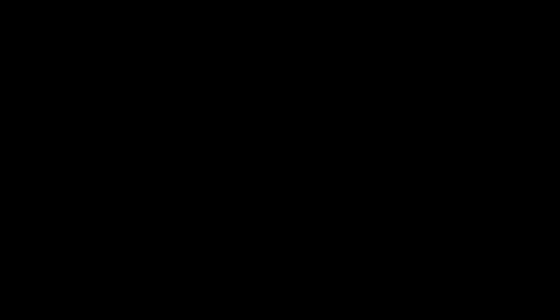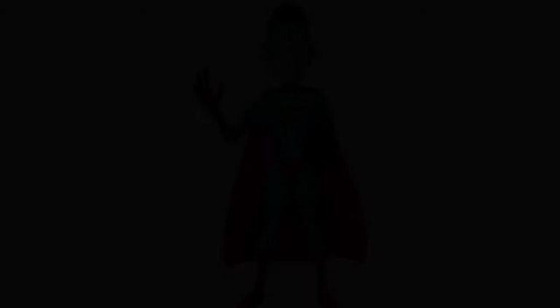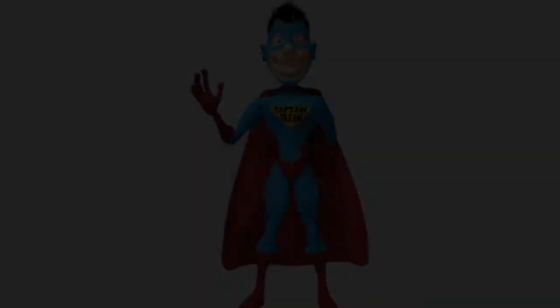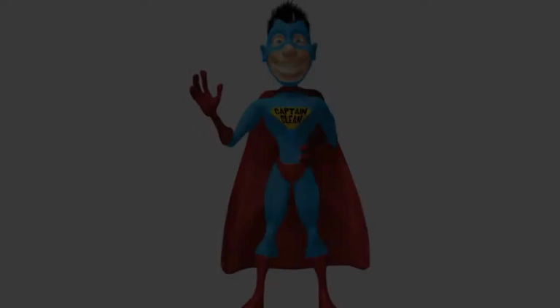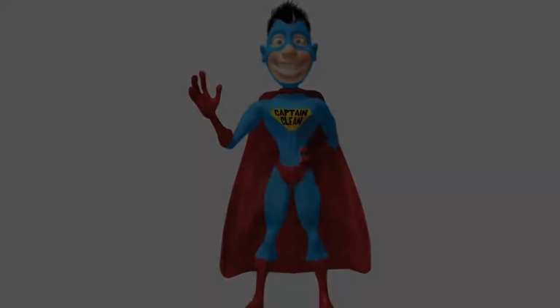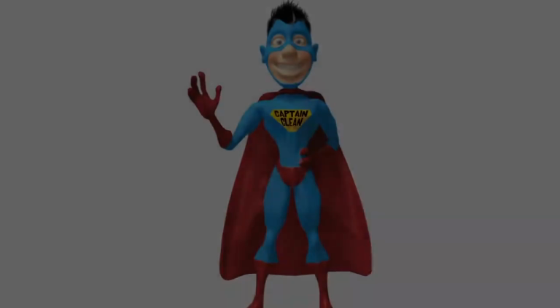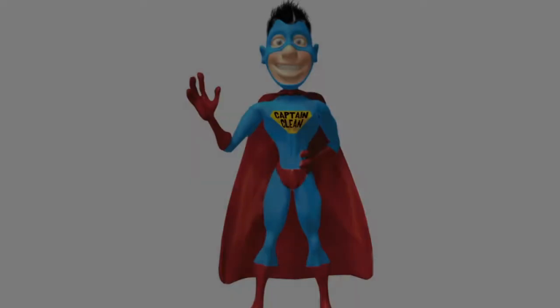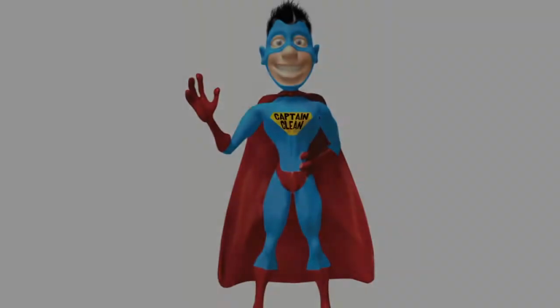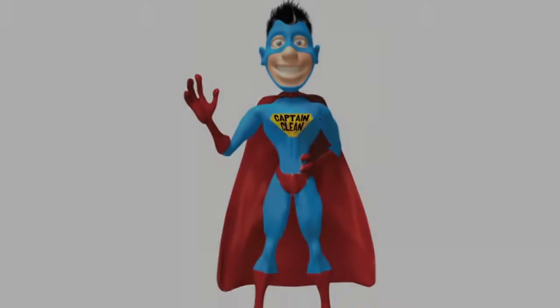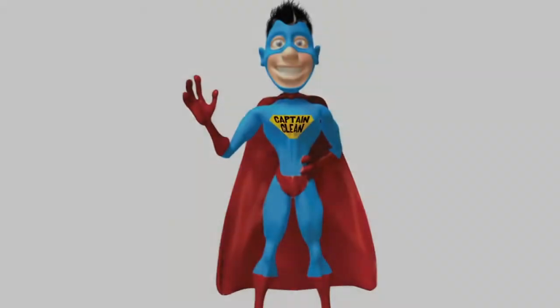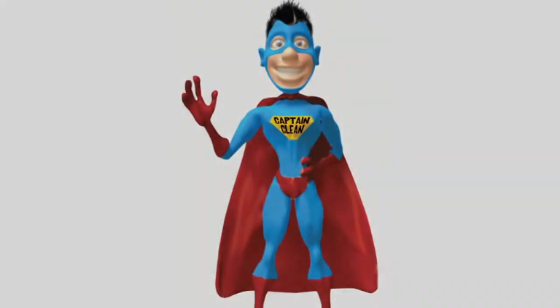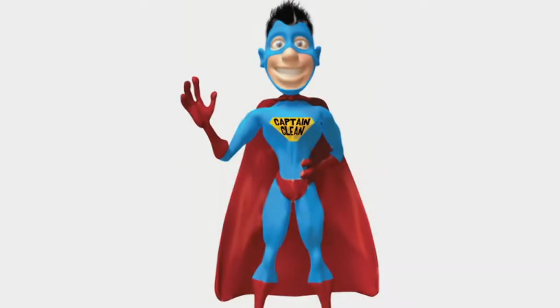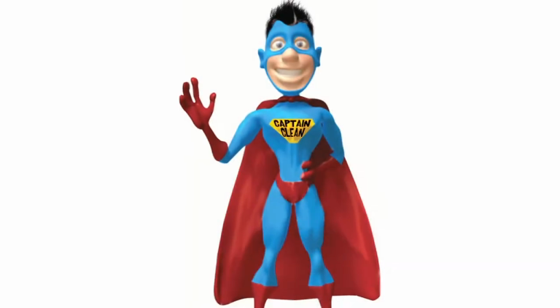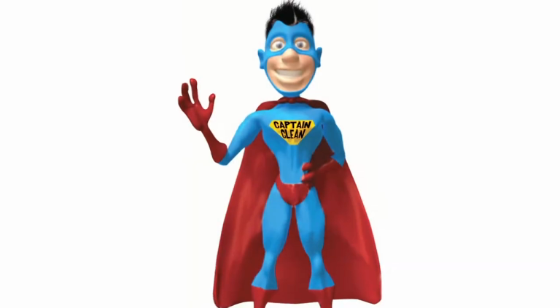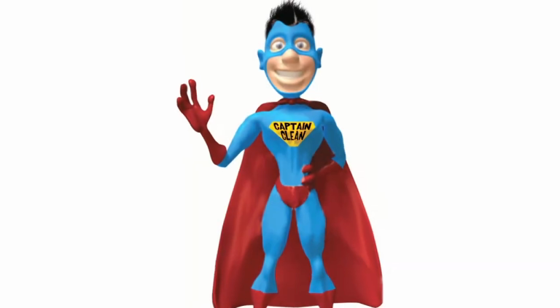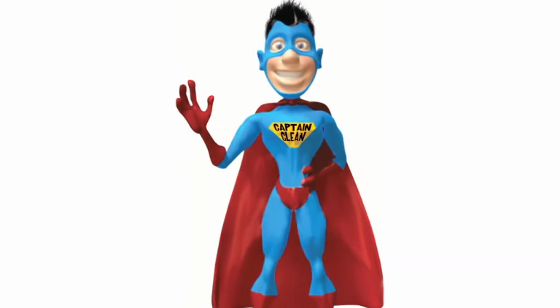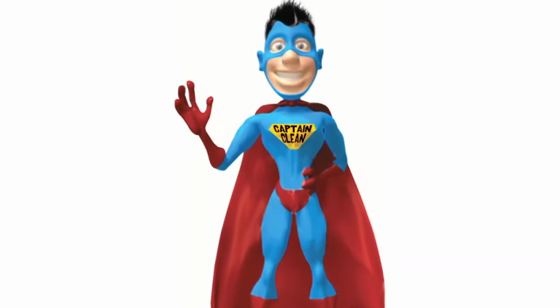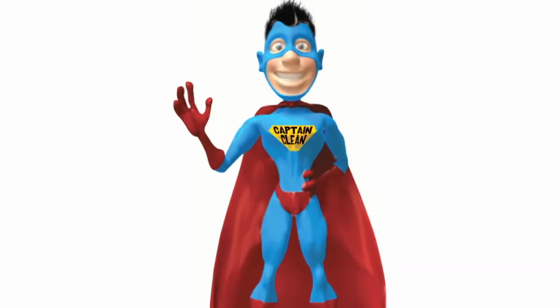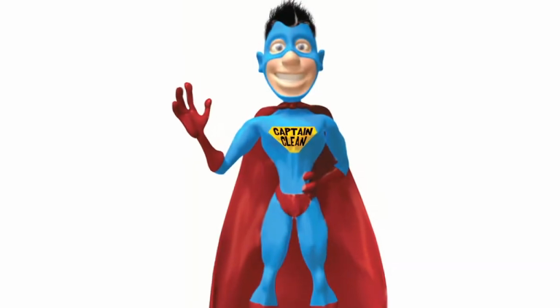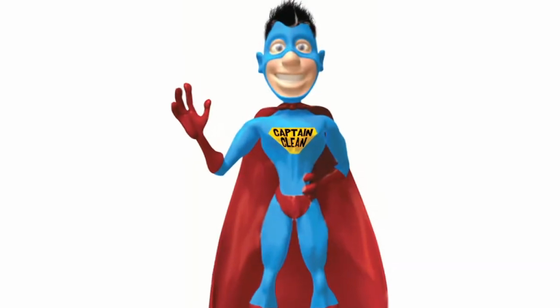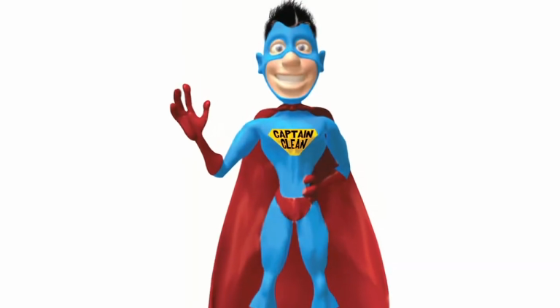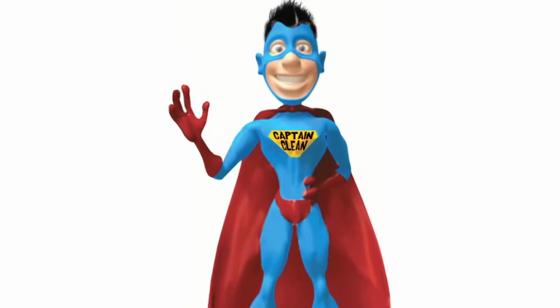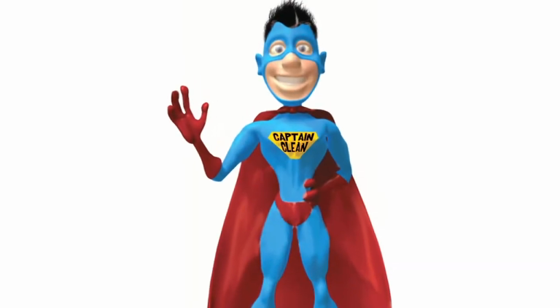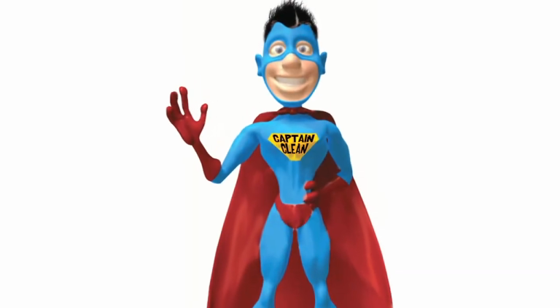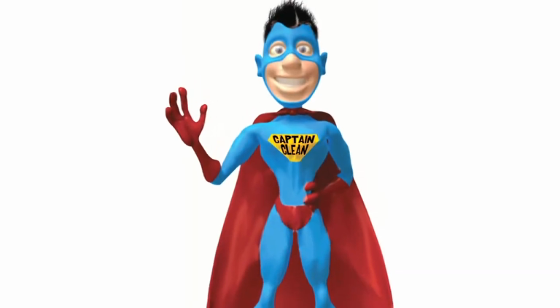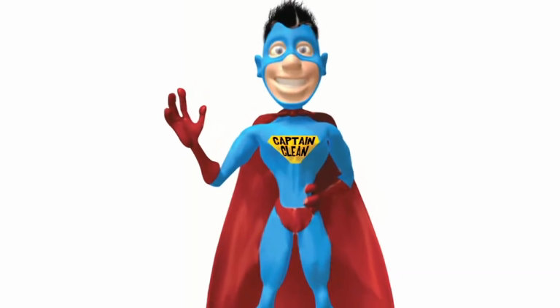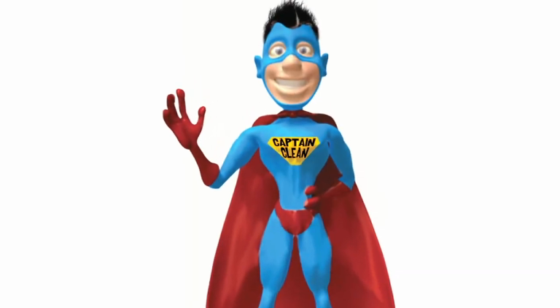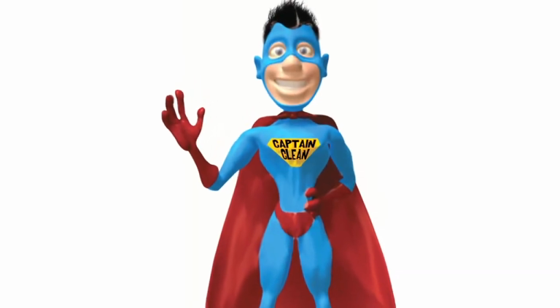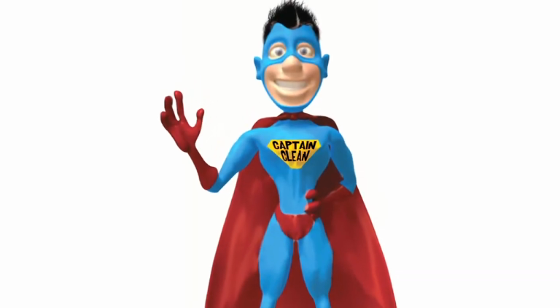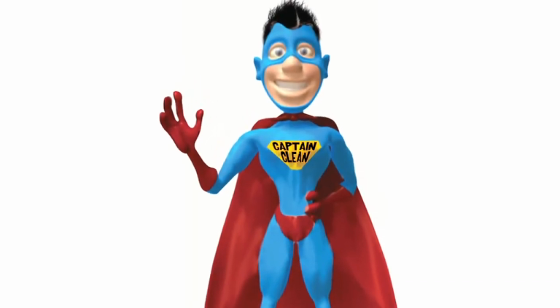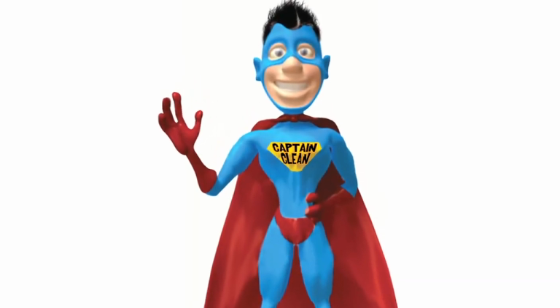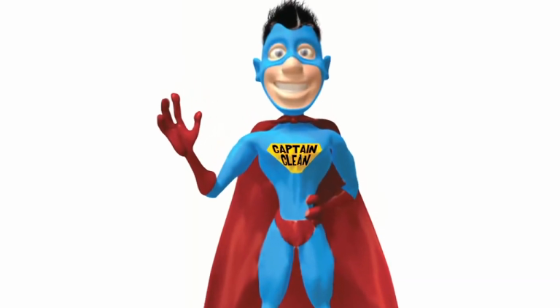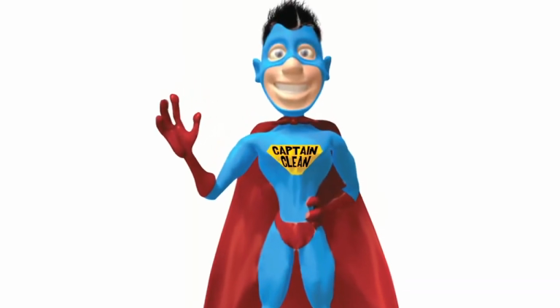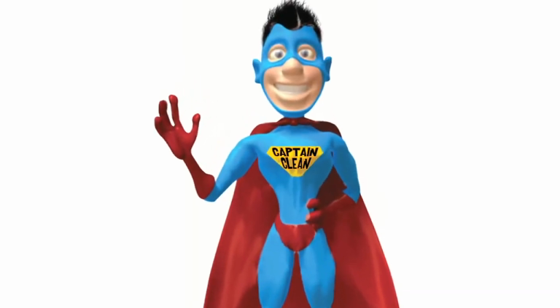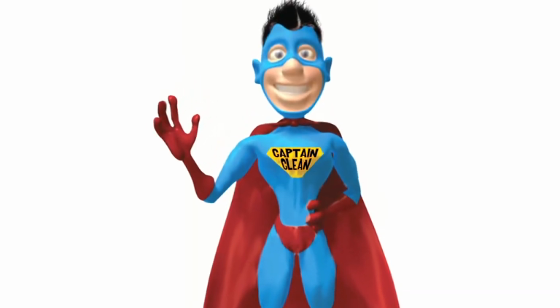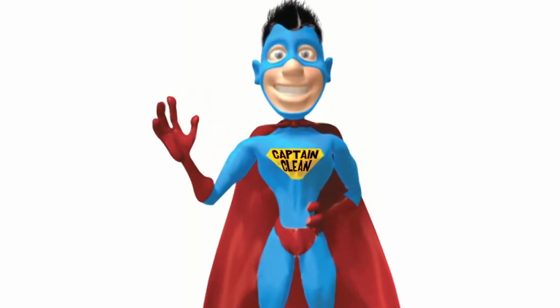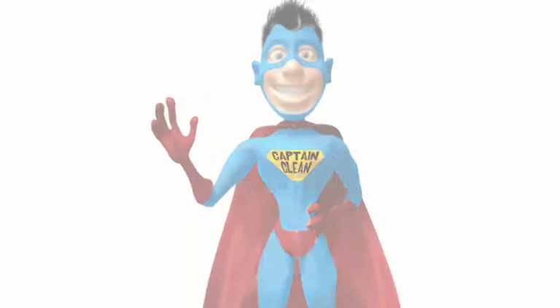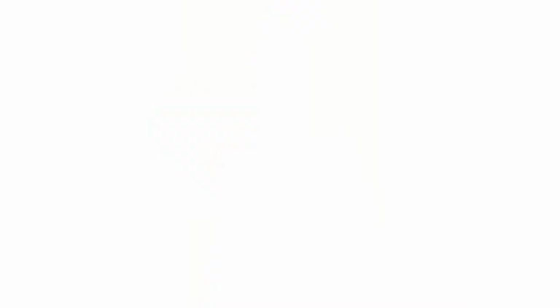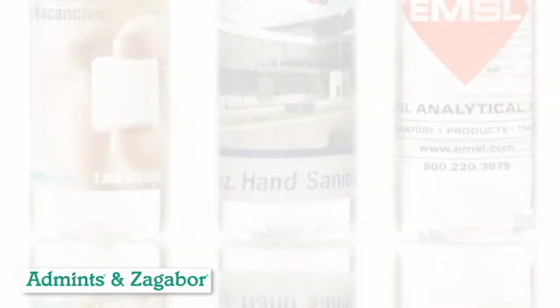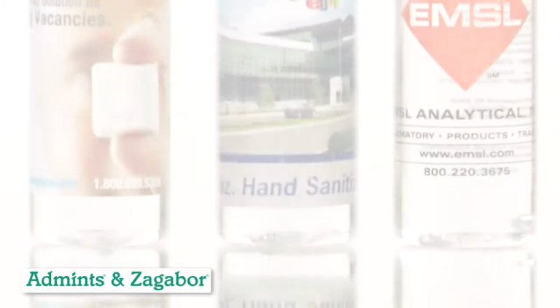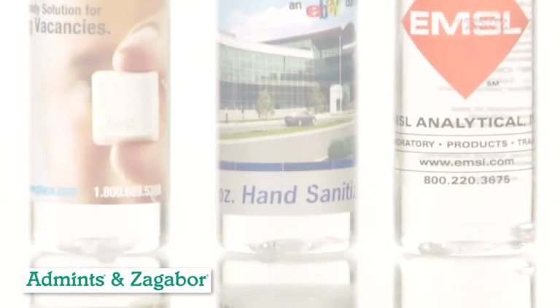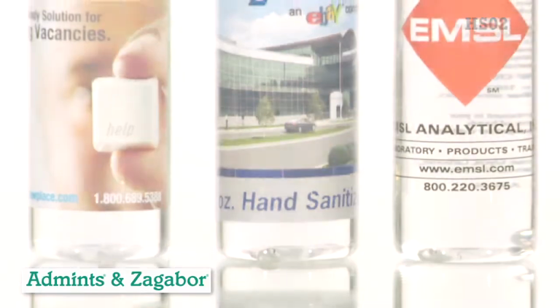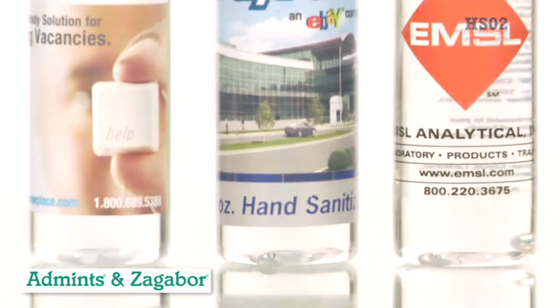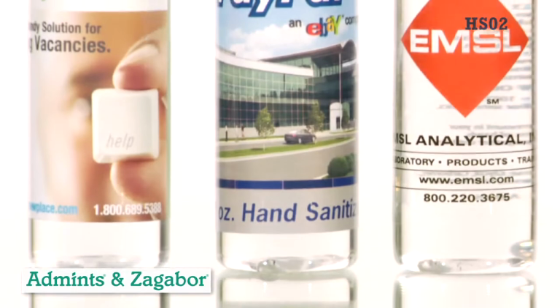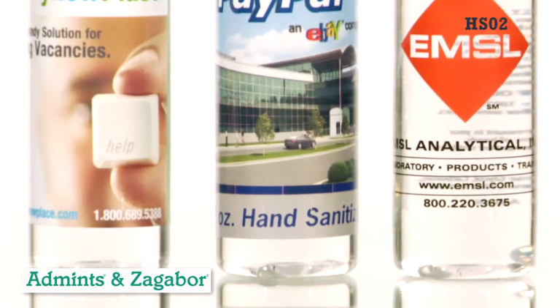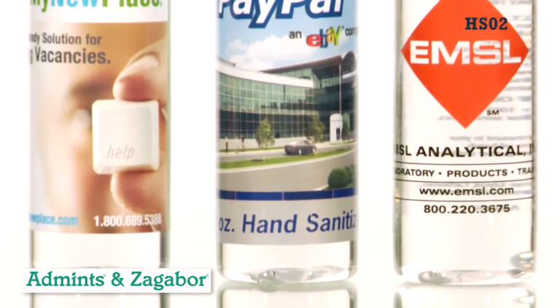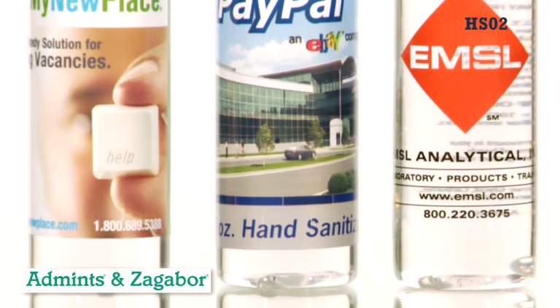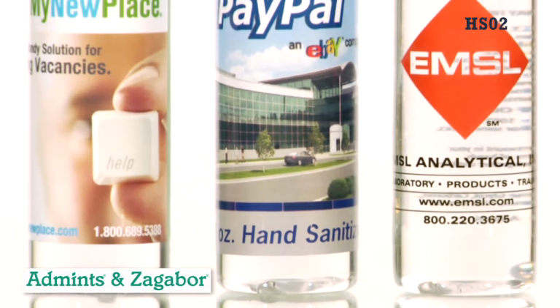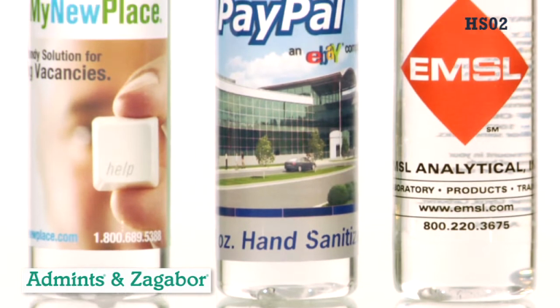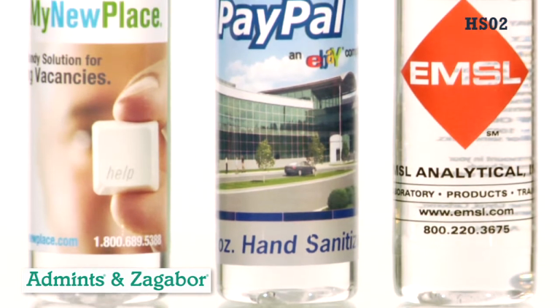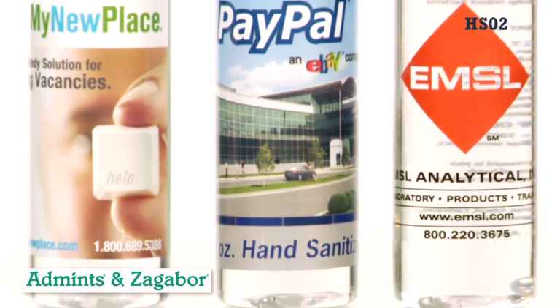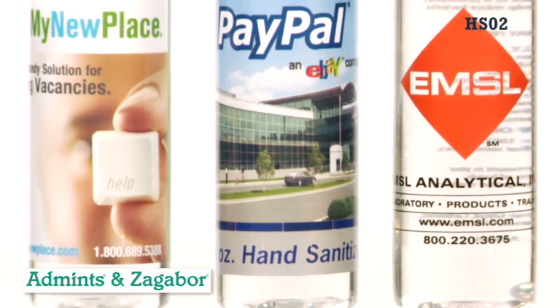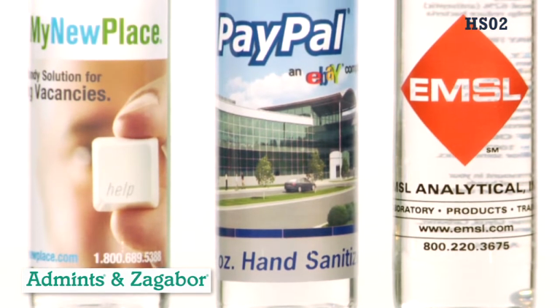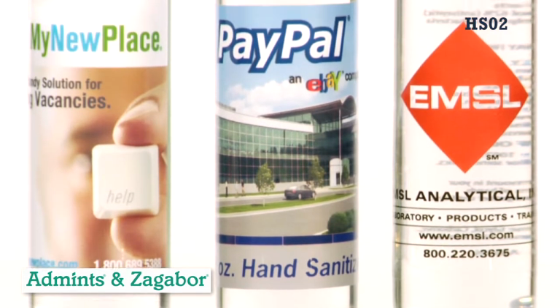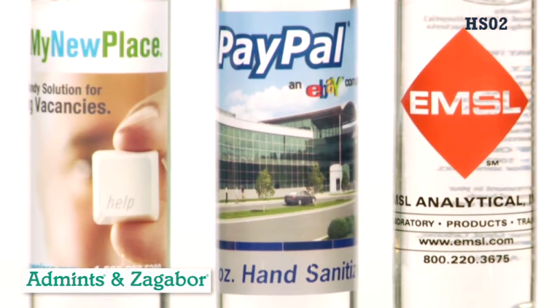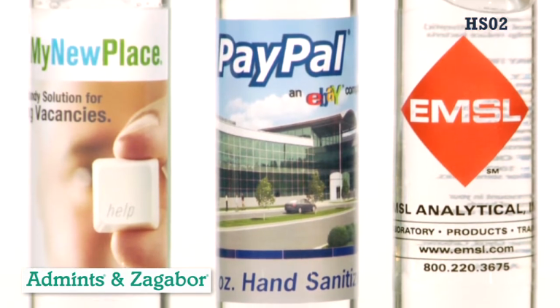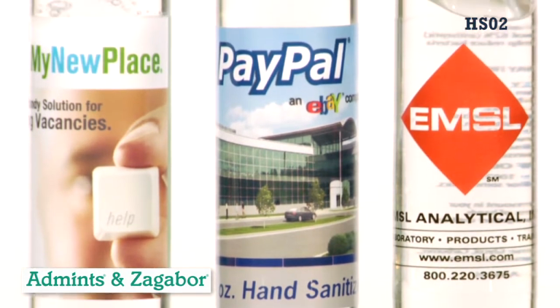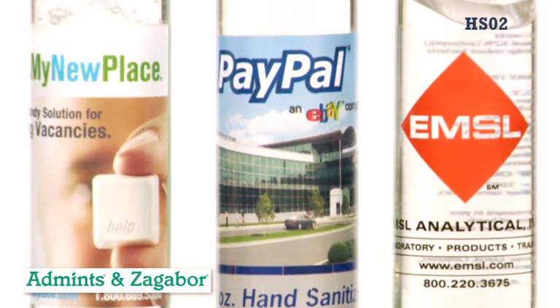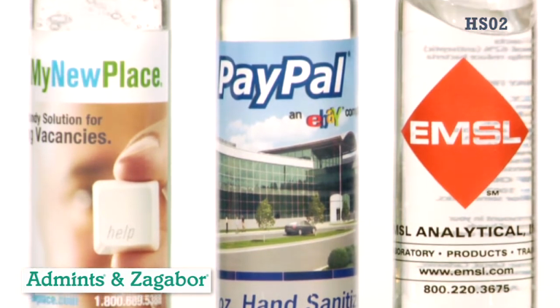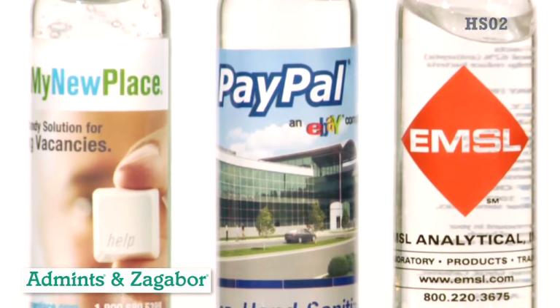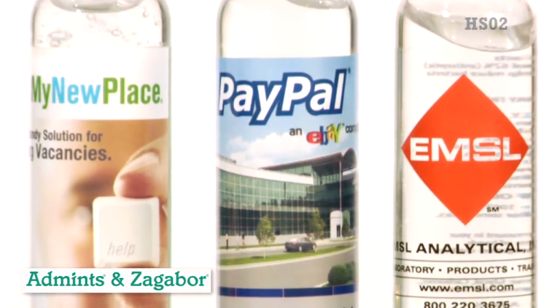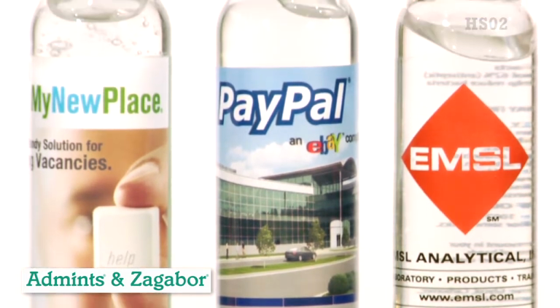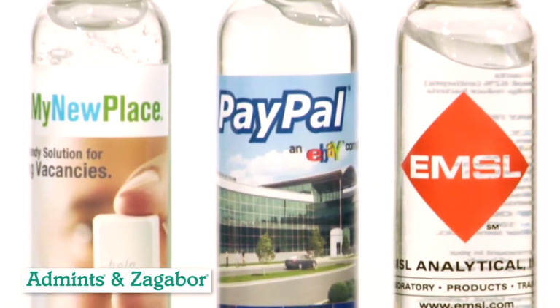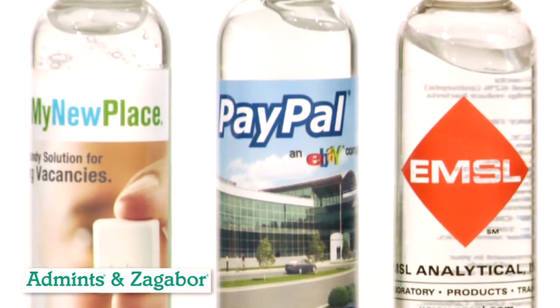Freeze! Is that a tiny bacterial germ on the hand you are about to shake? You'll need some high-quality, USA-made hand sanitizer.